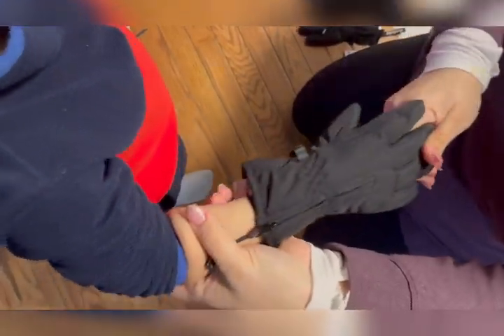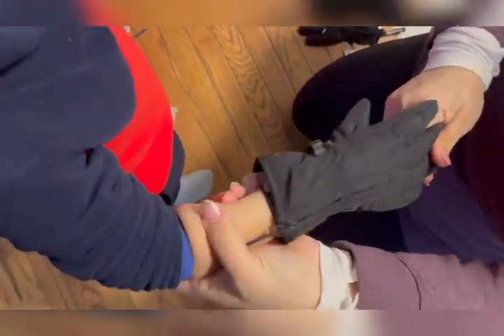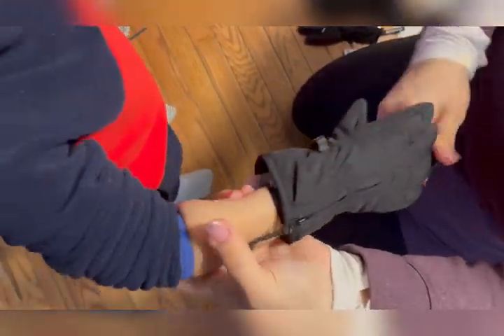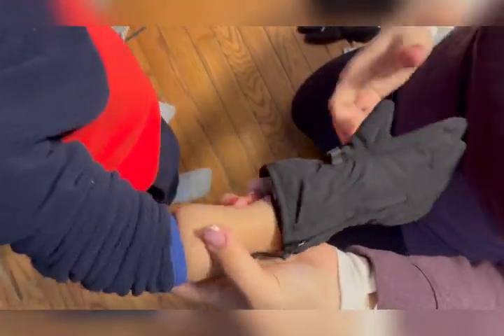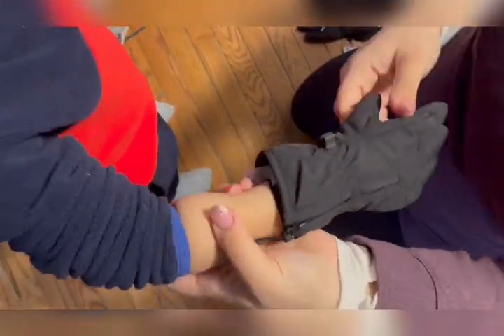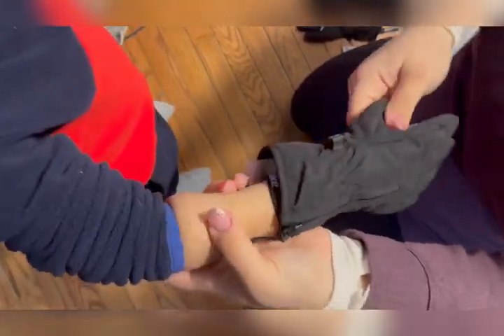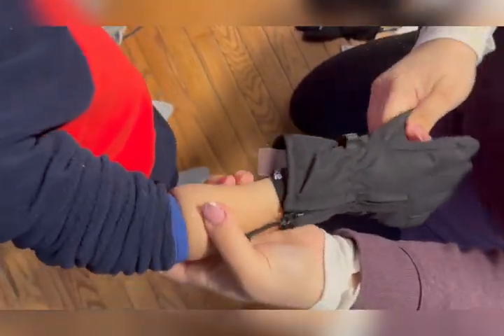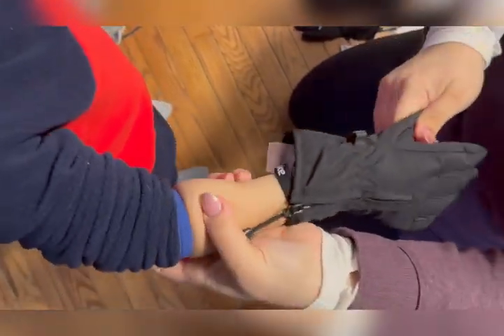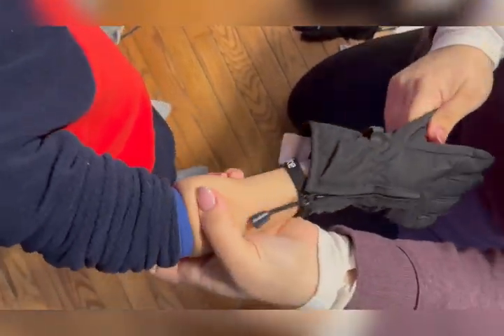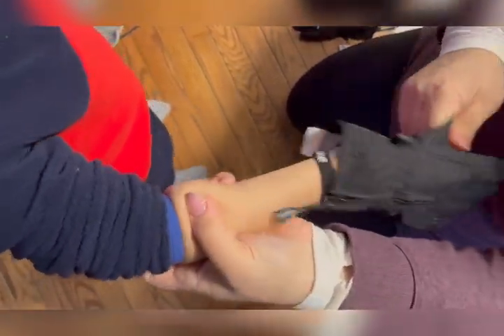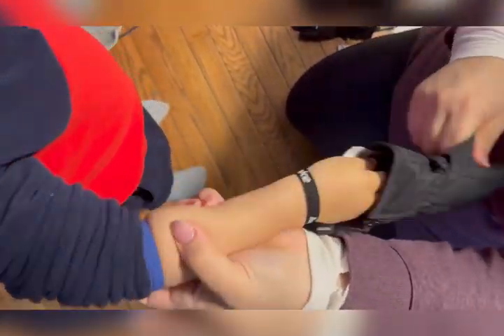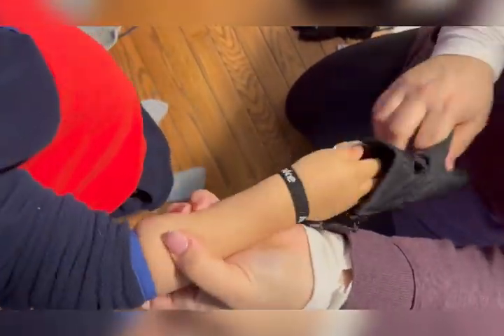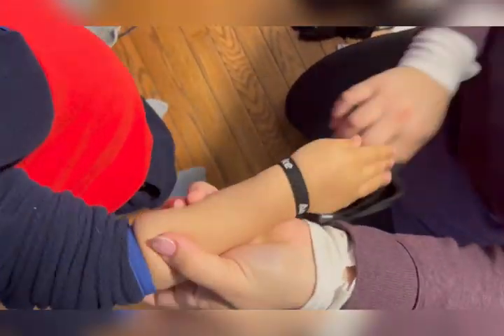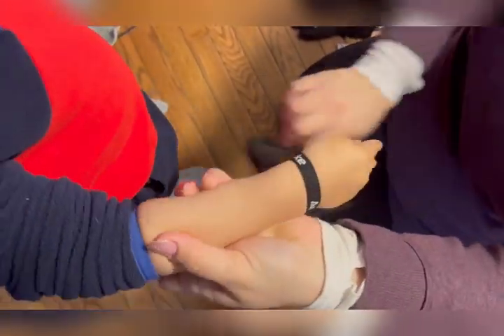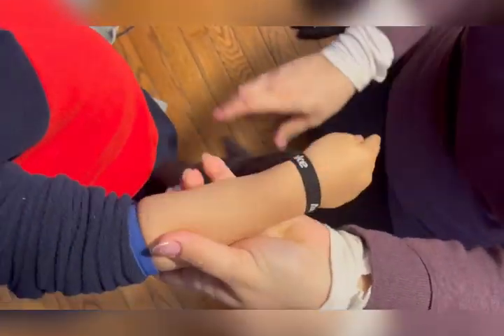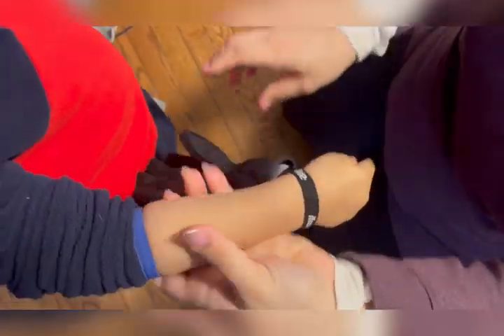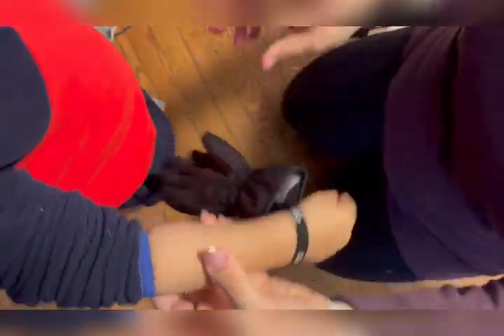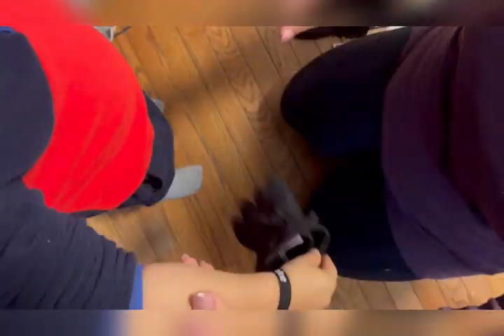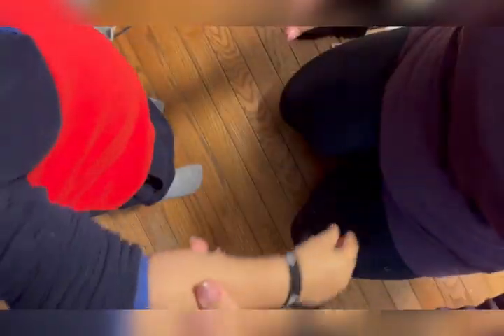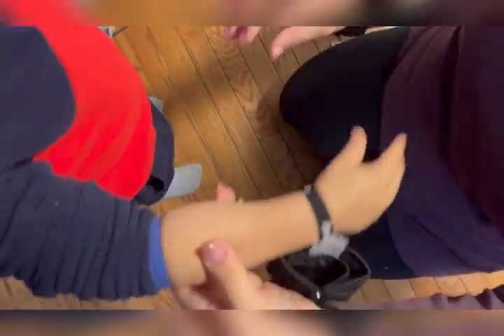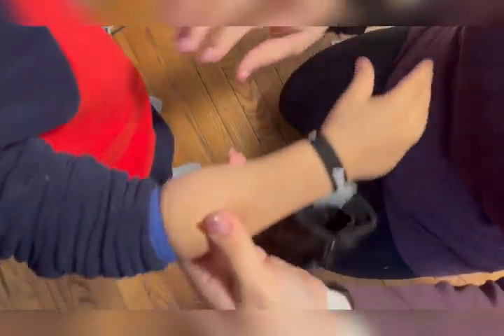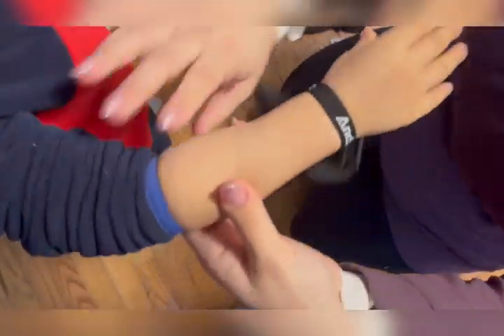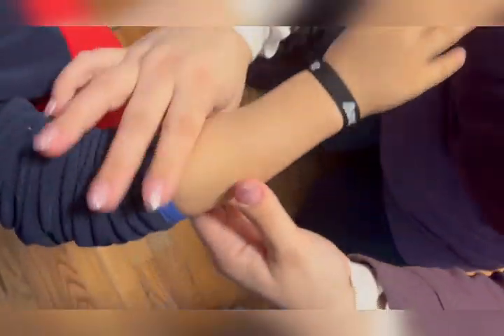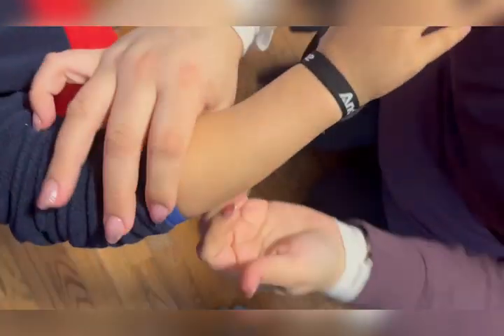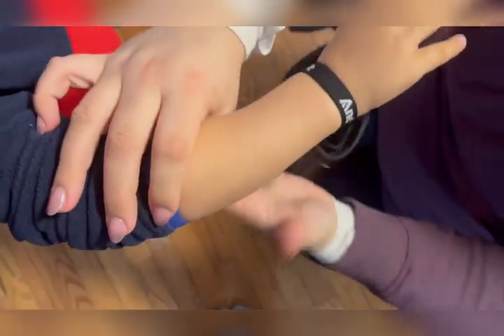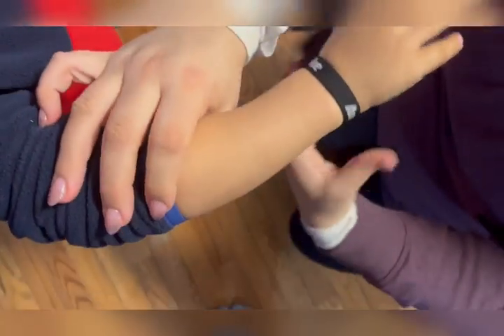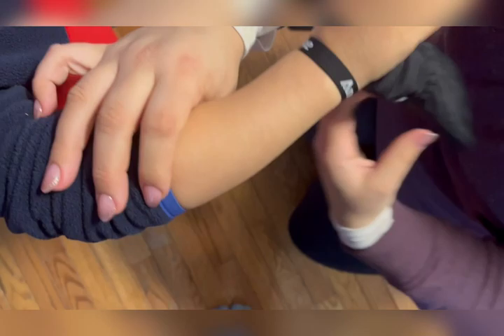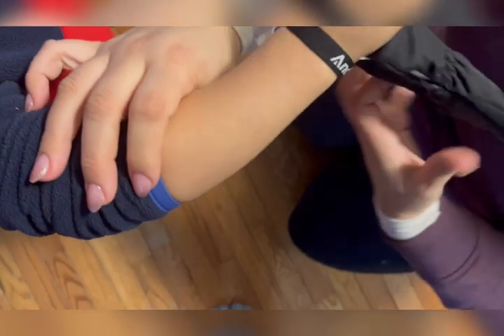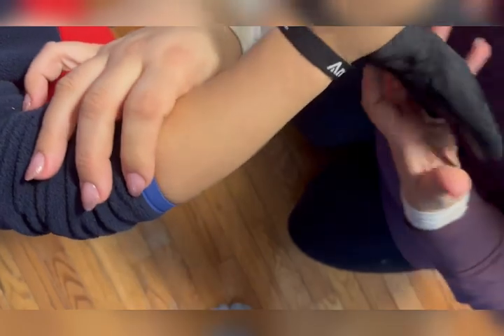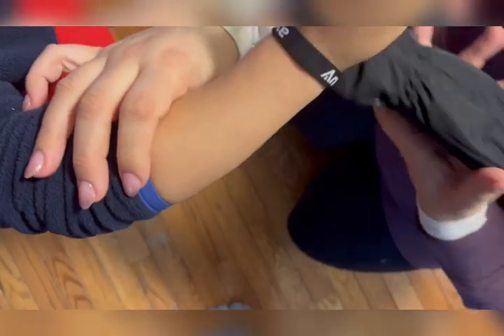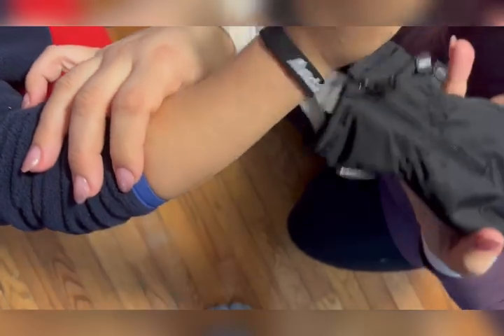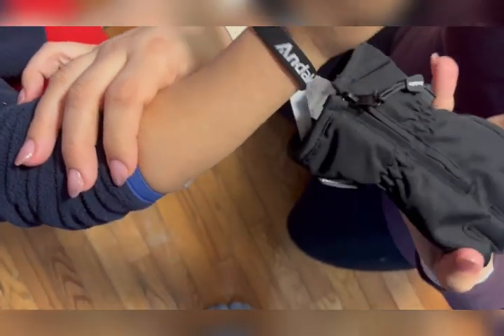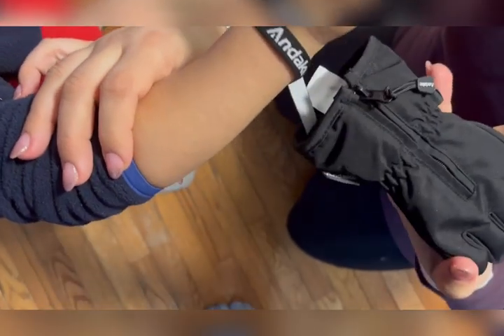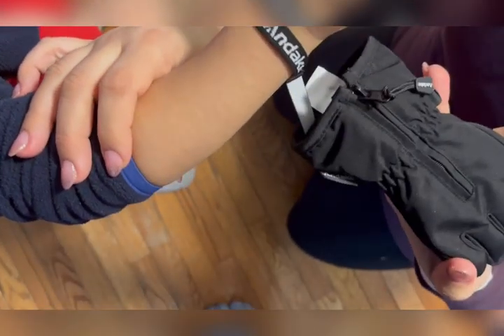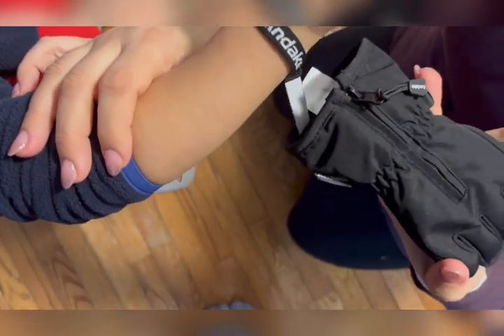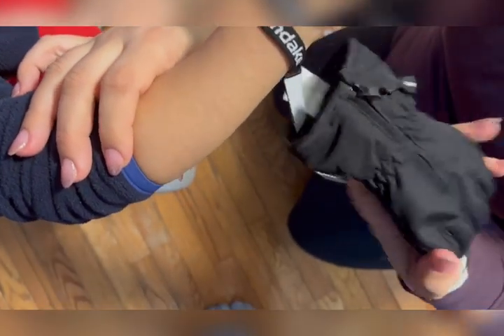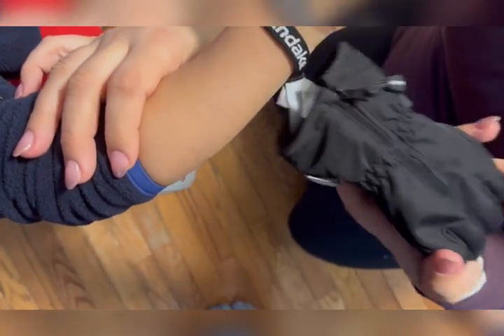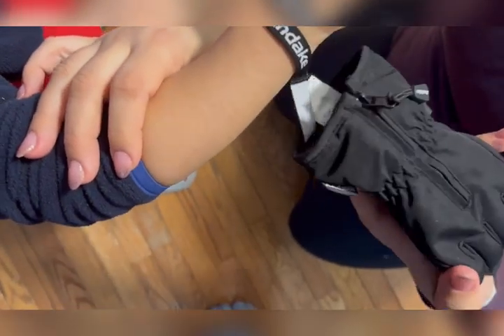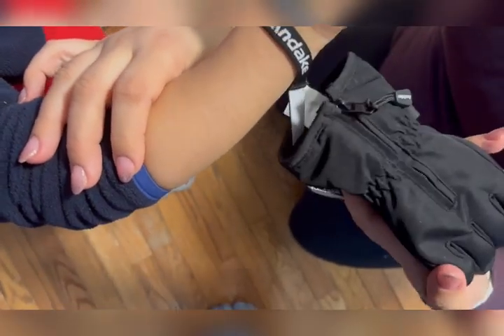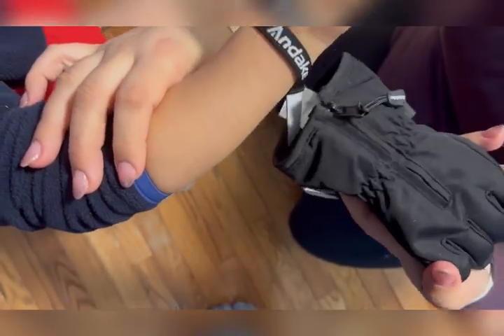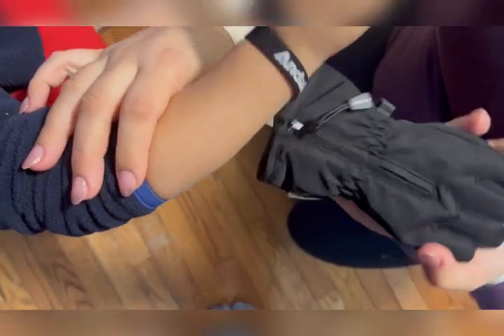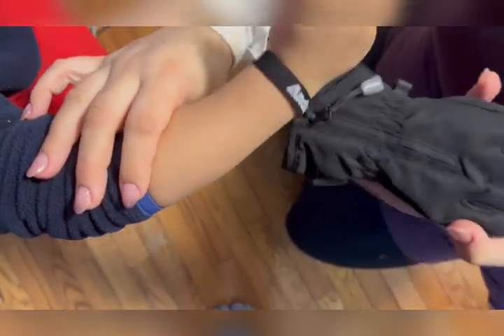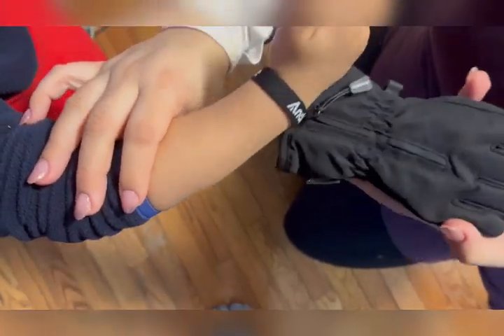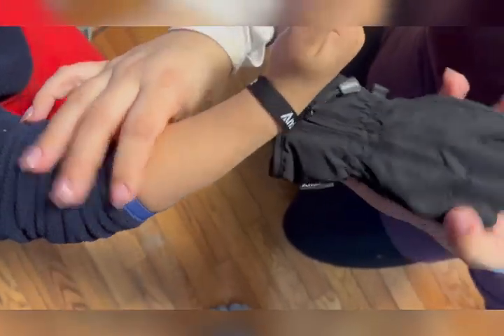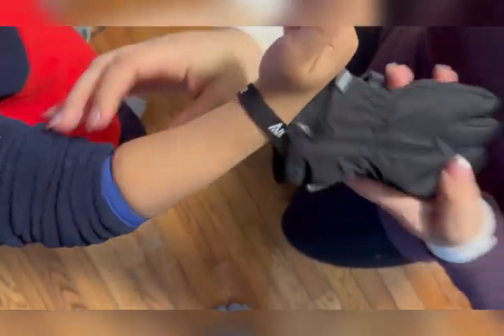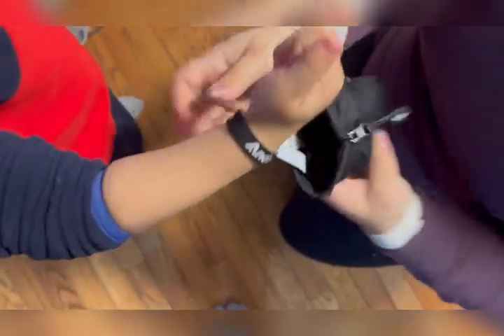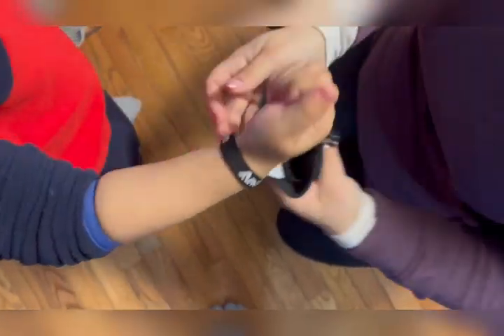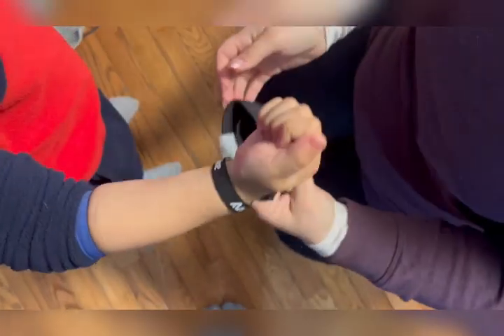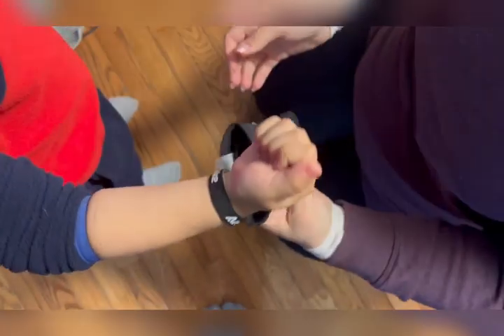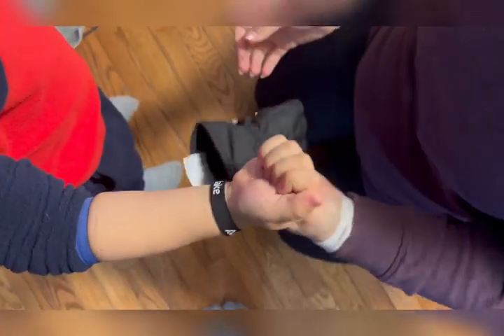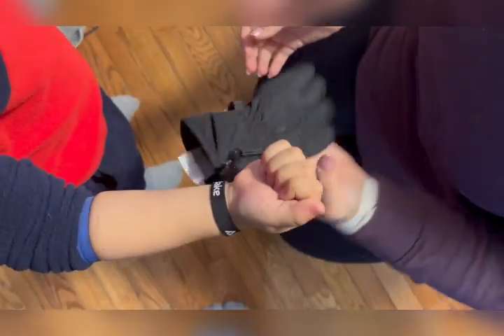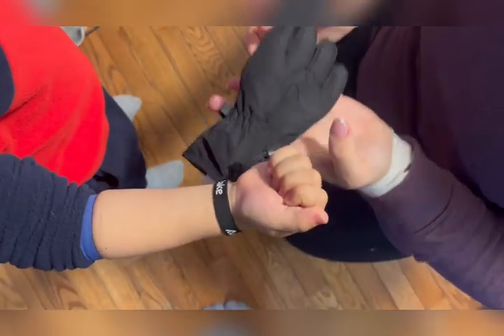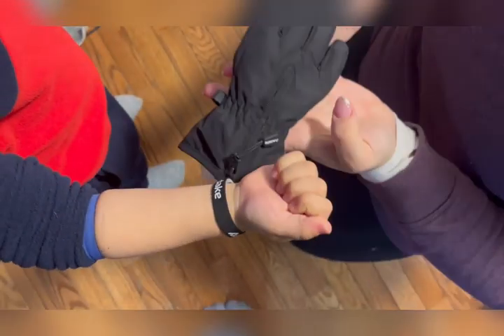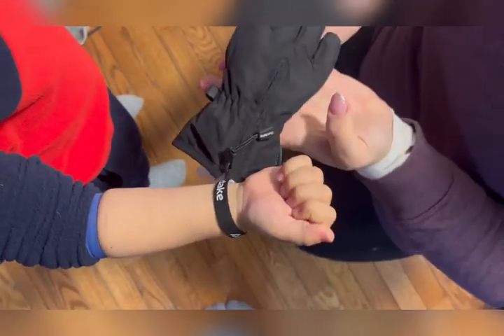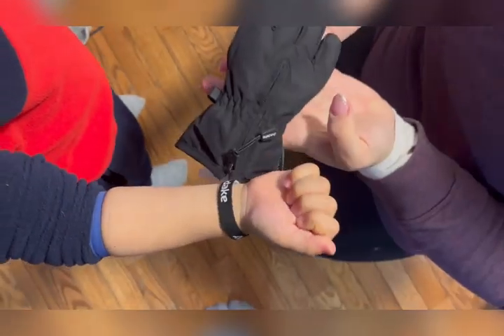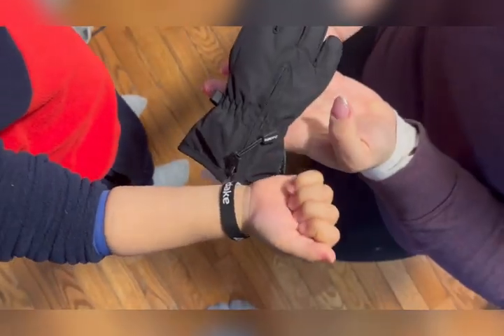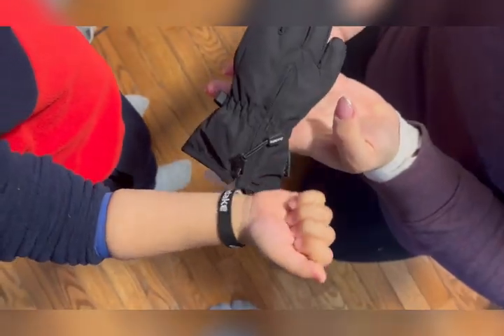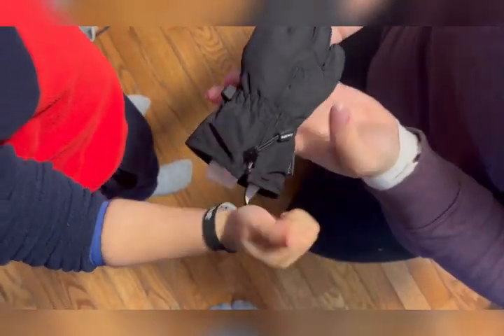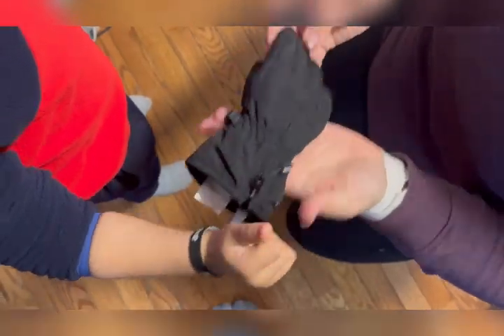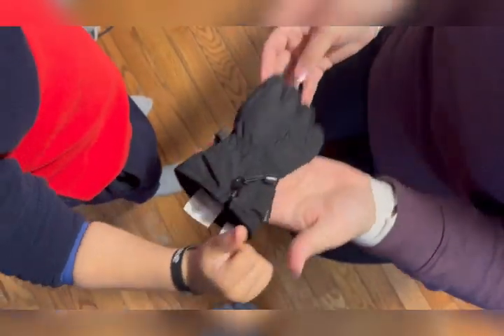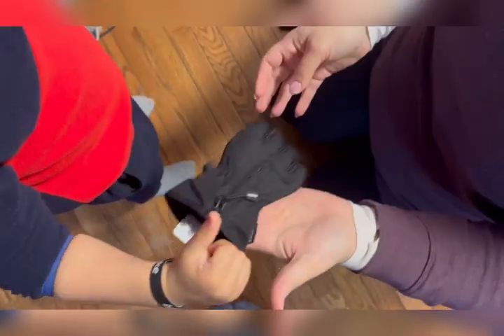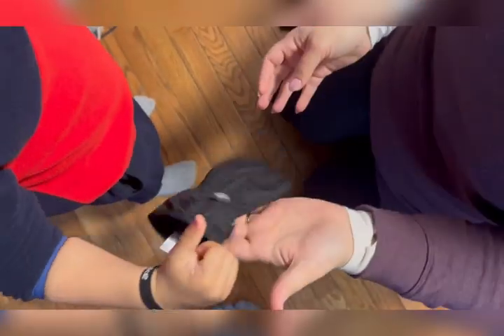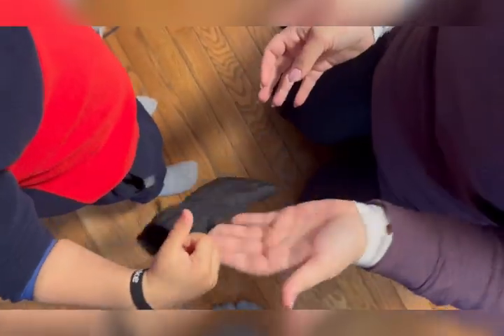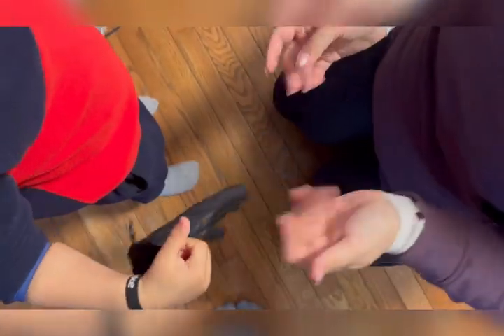And if he wants to take his glove off in the middle of the snow, it's not going to fall. He doesn't have to put it in his pocket — it is on his wrist.